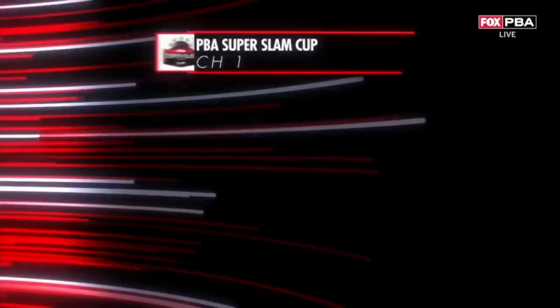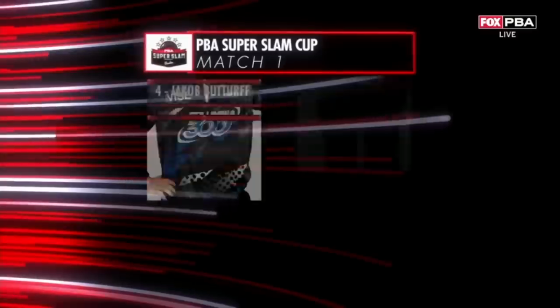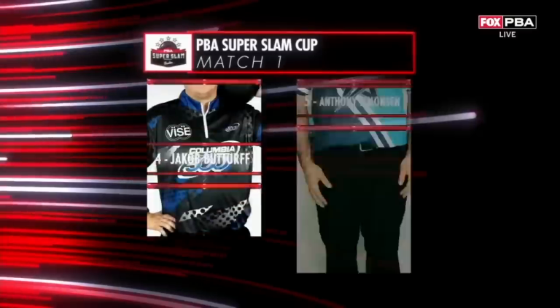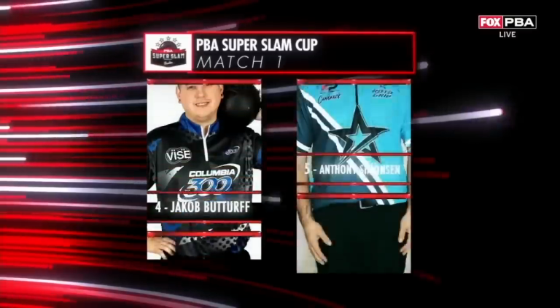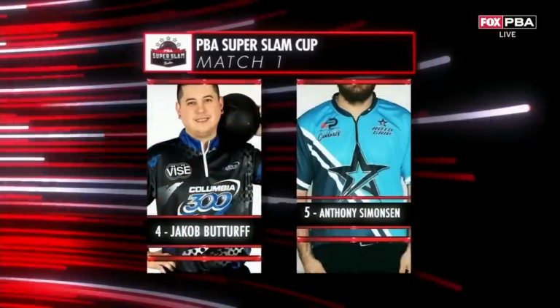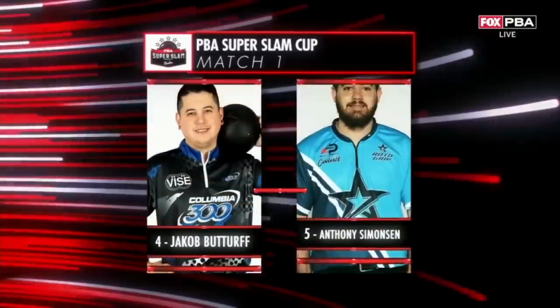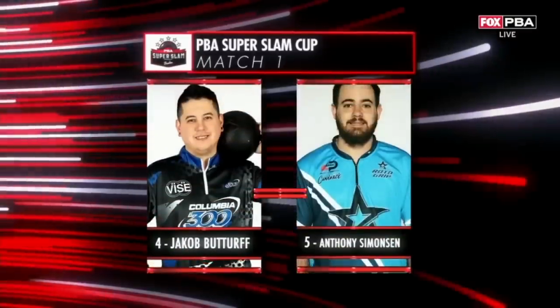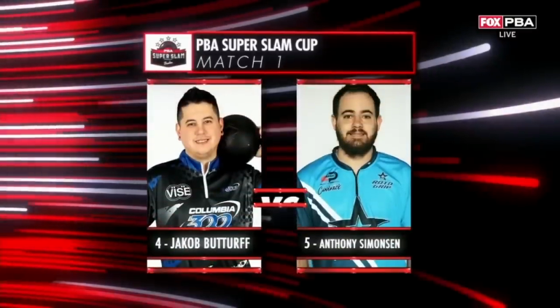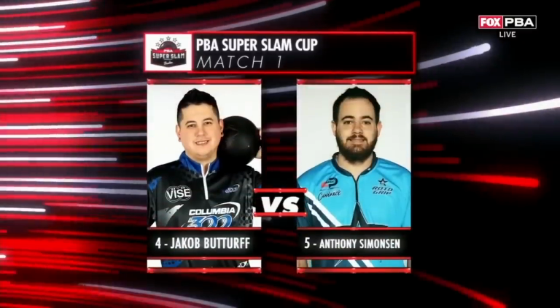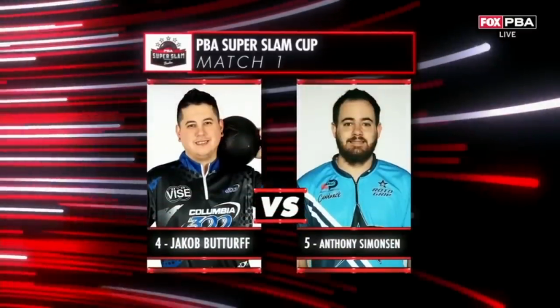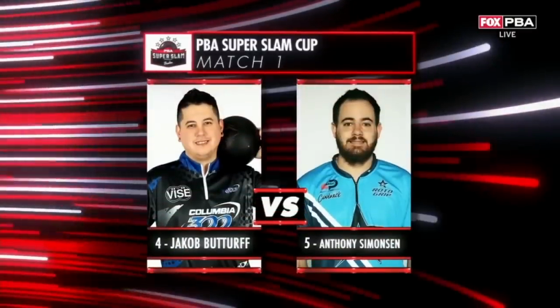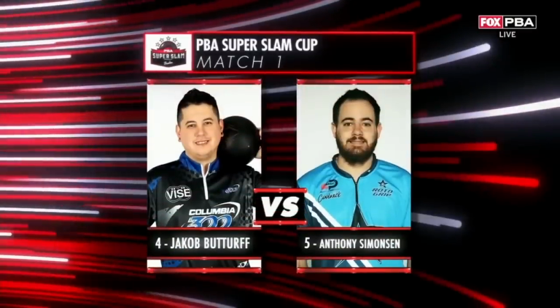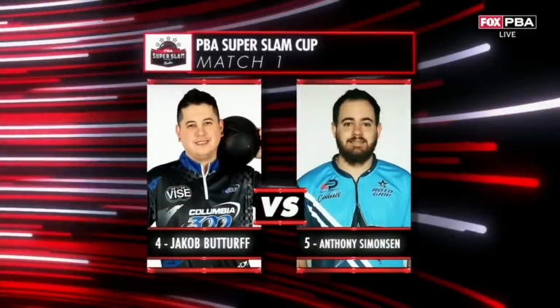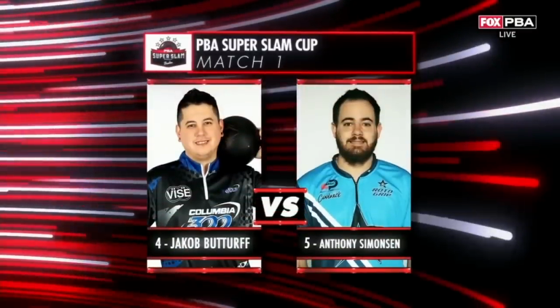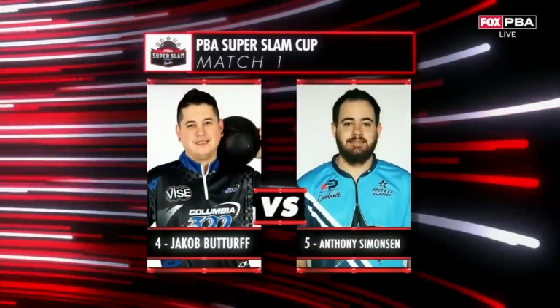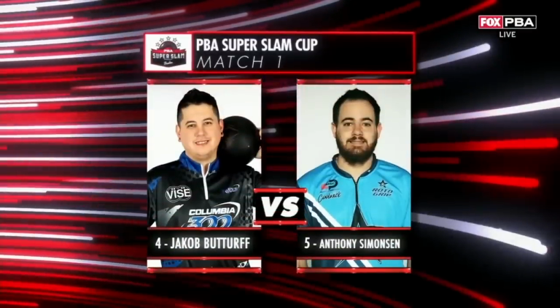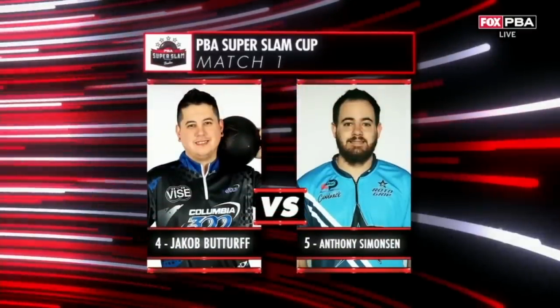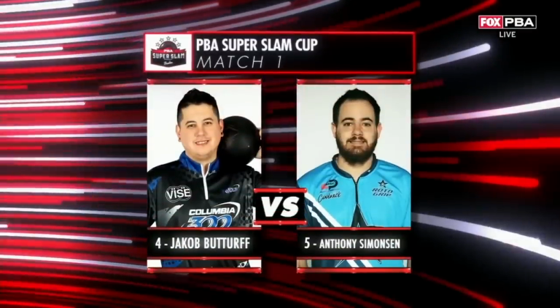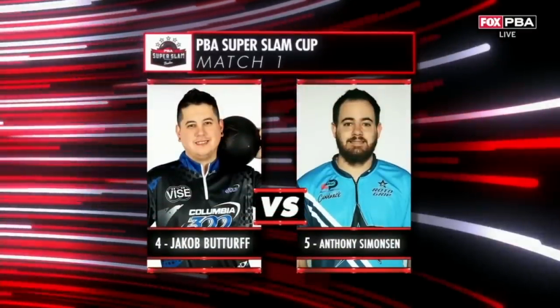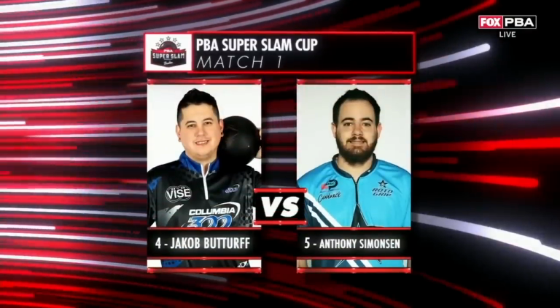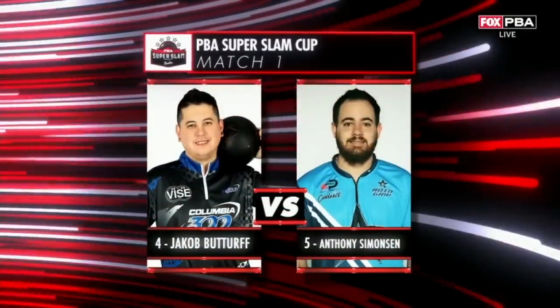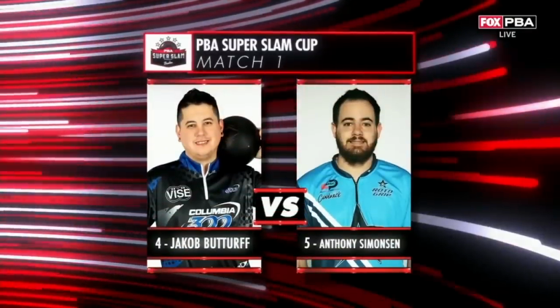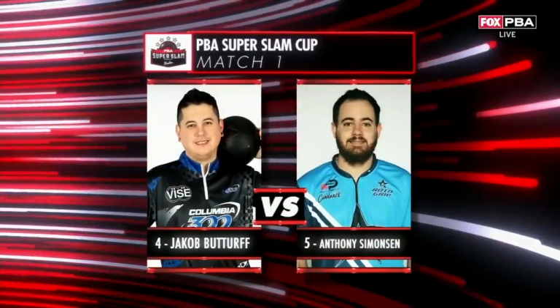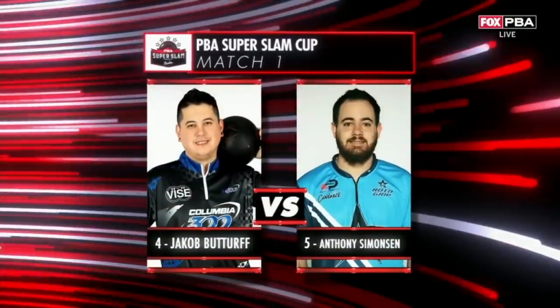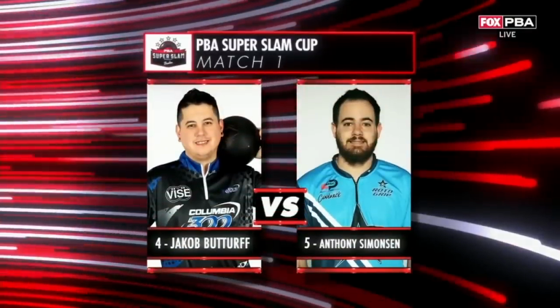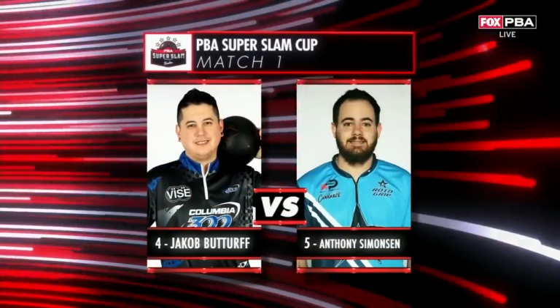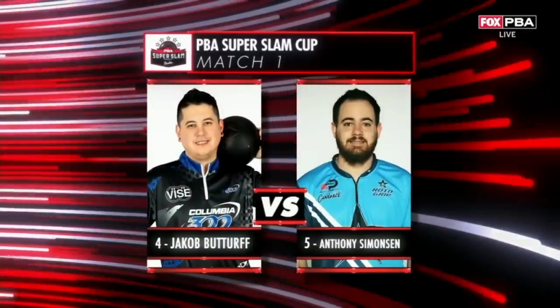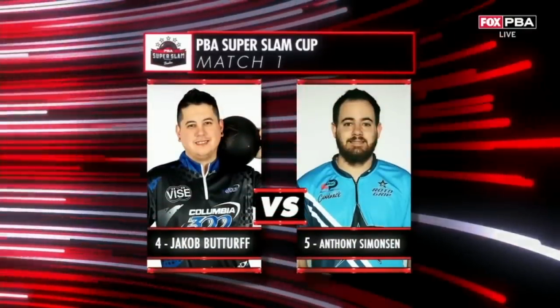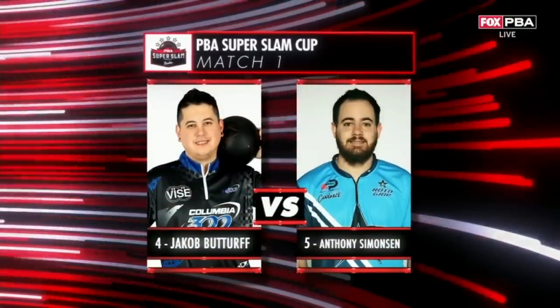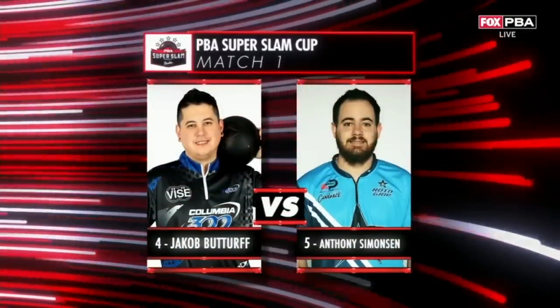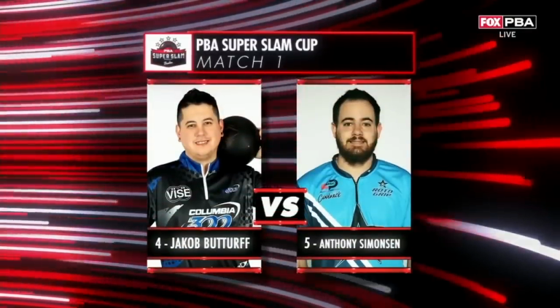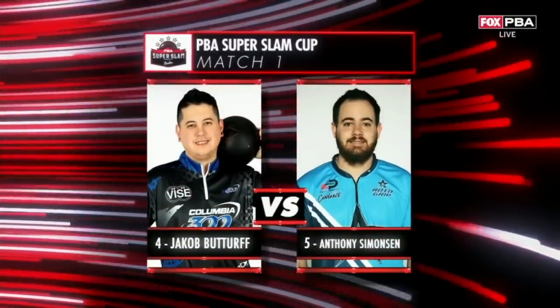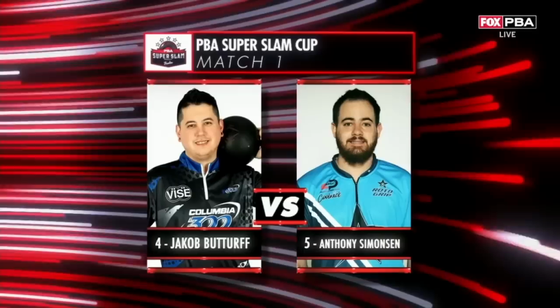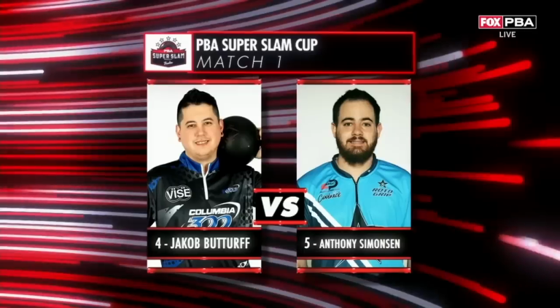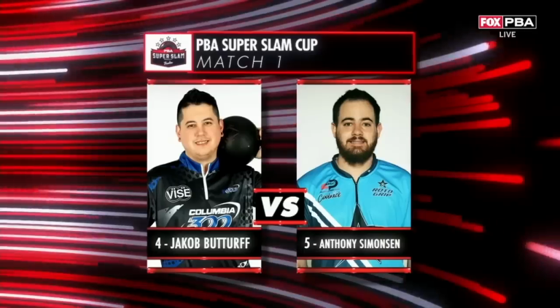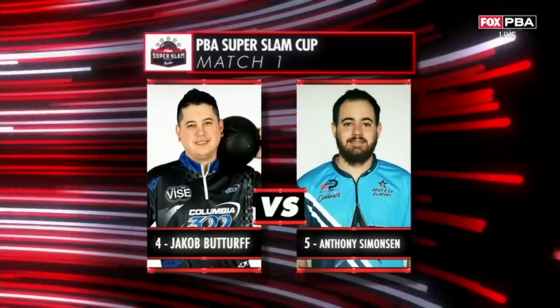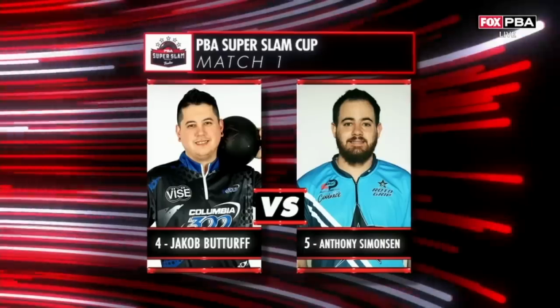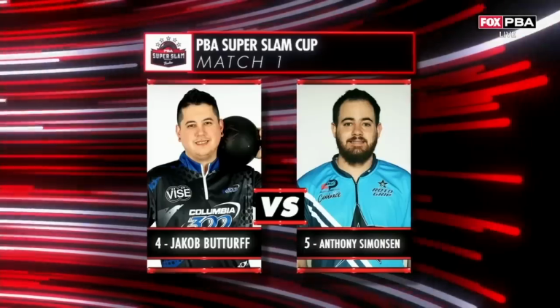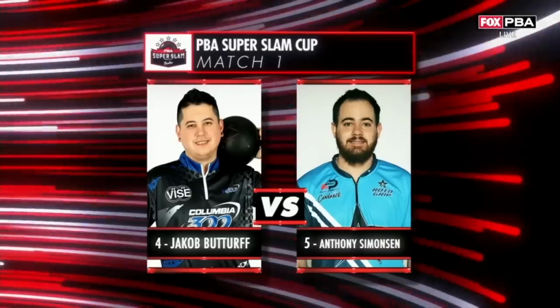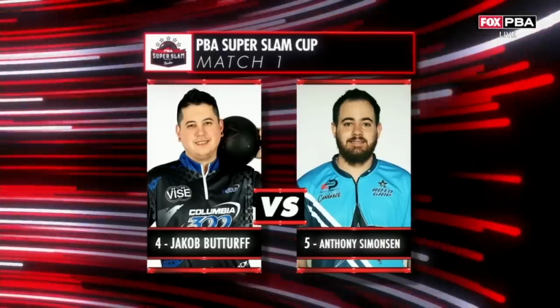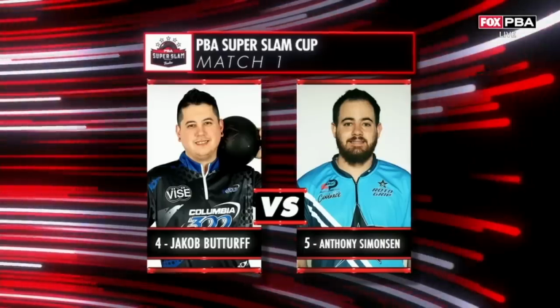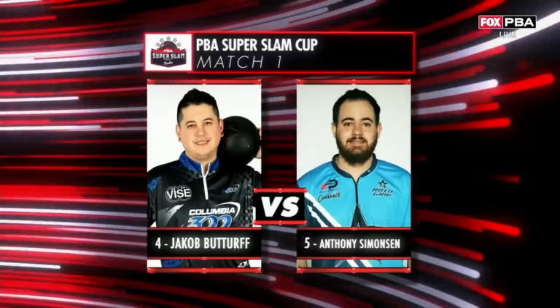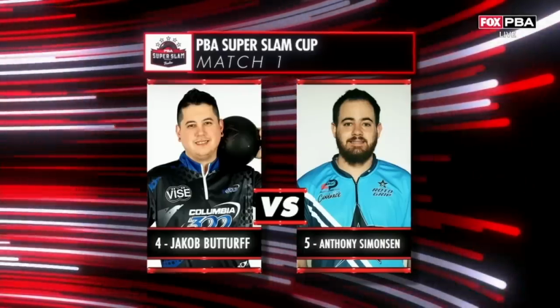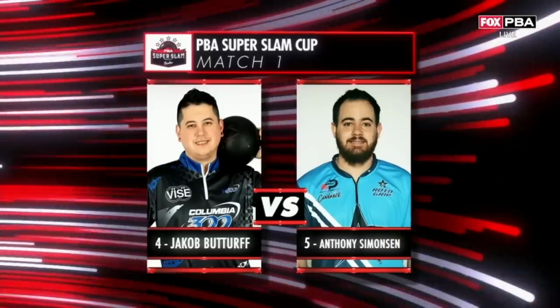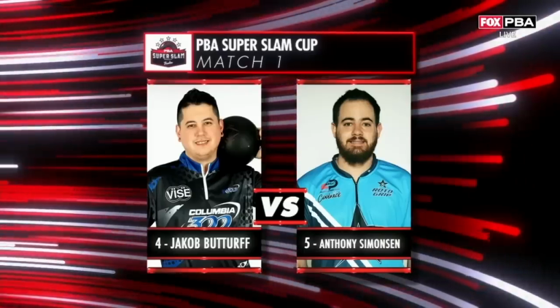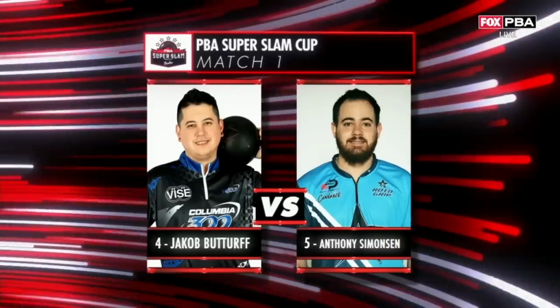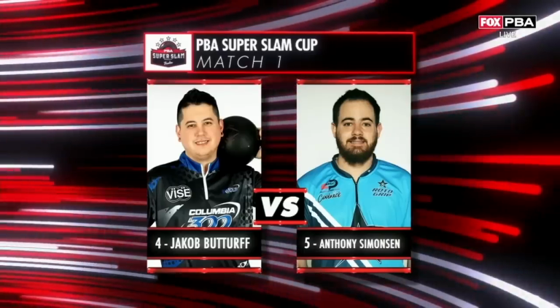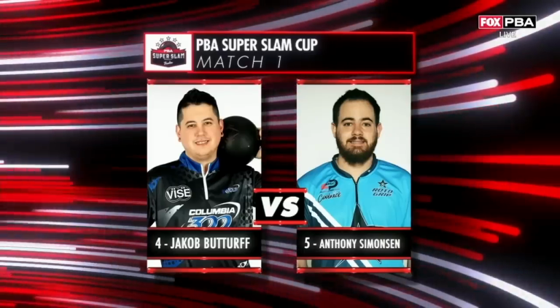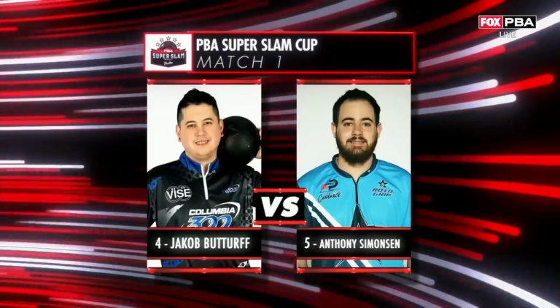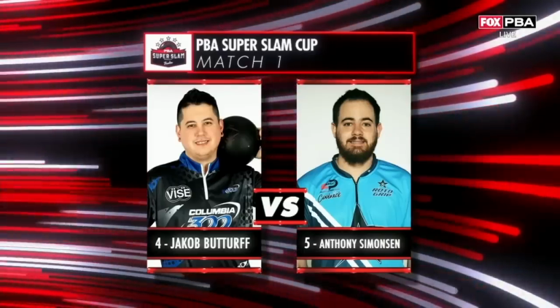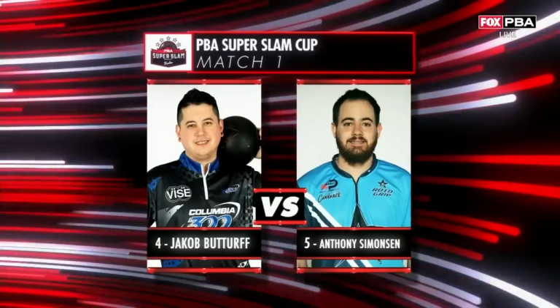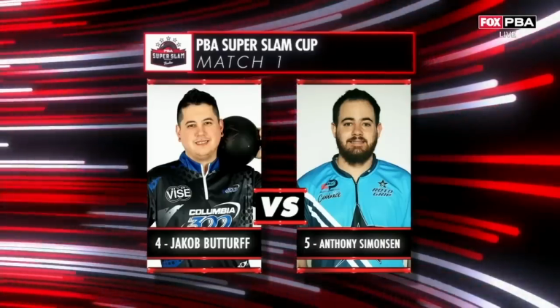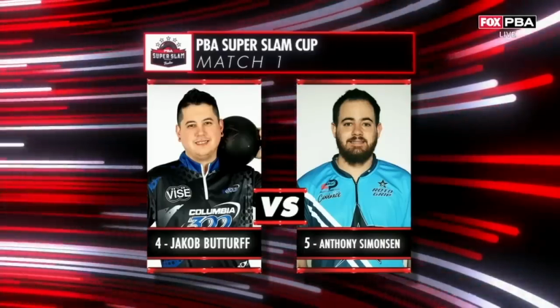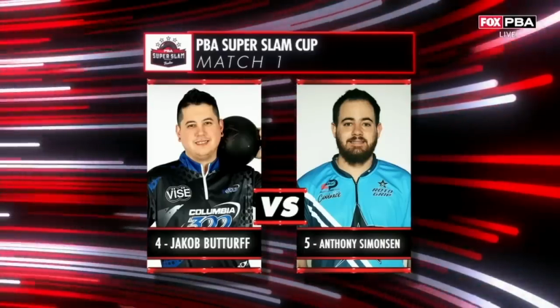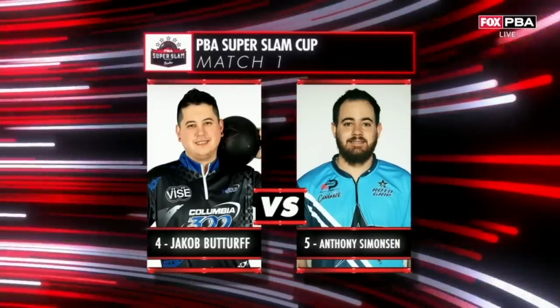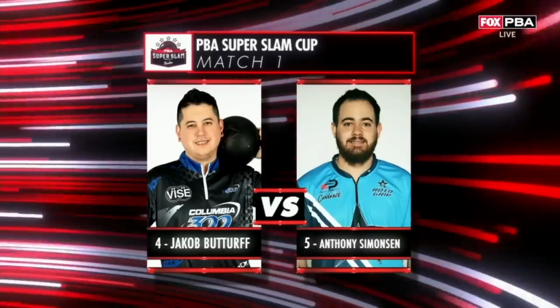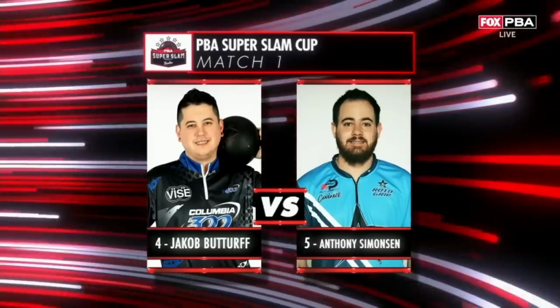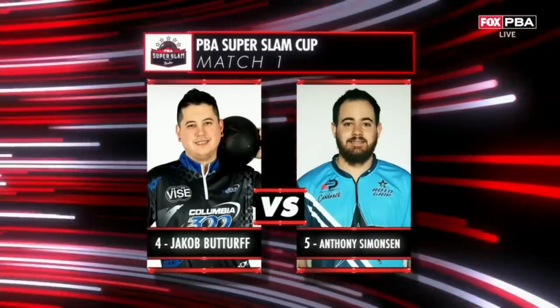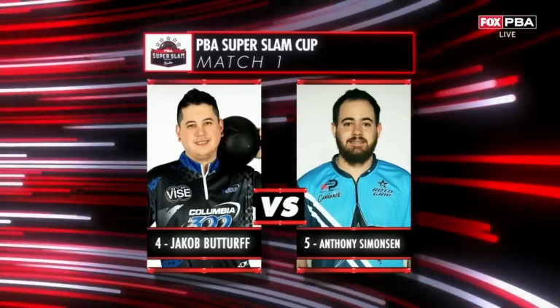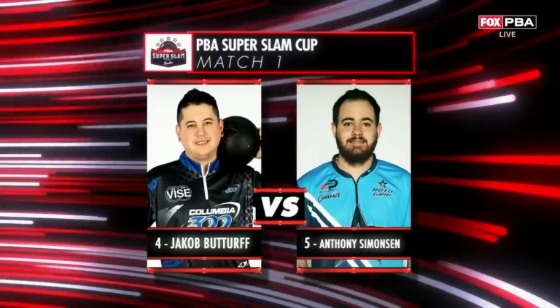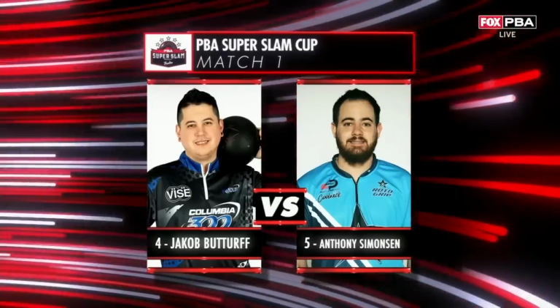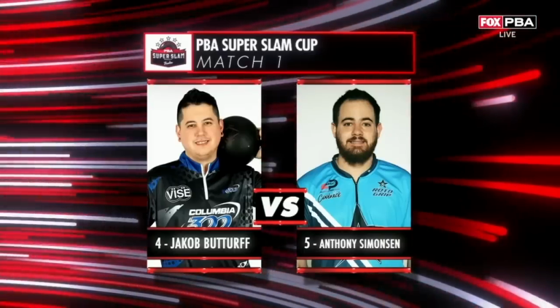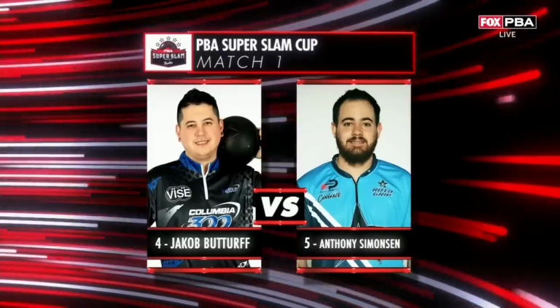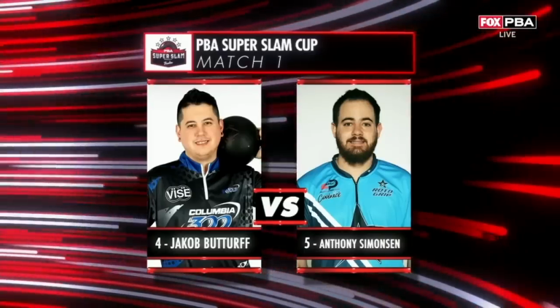That was fantastic. Great bowling on the way. Buttripp Simo — our first match.